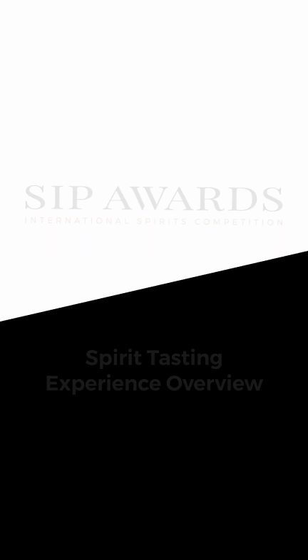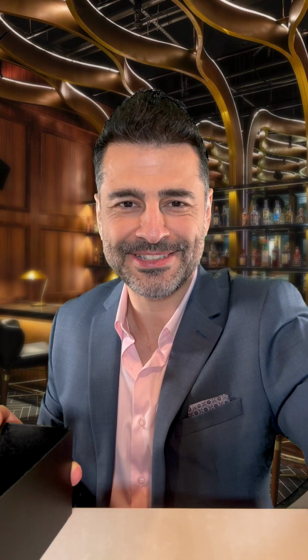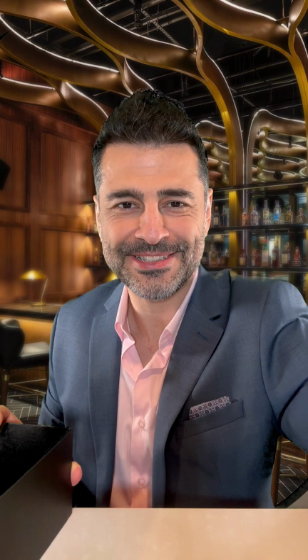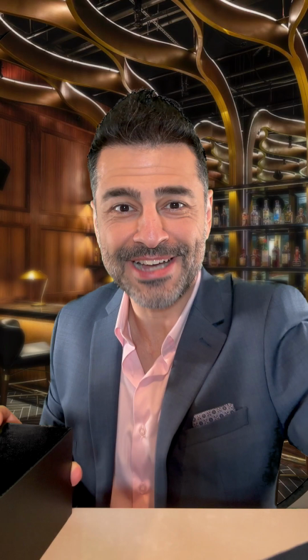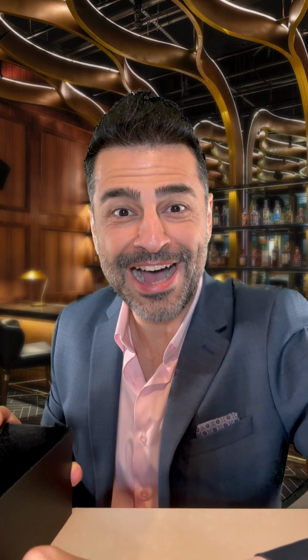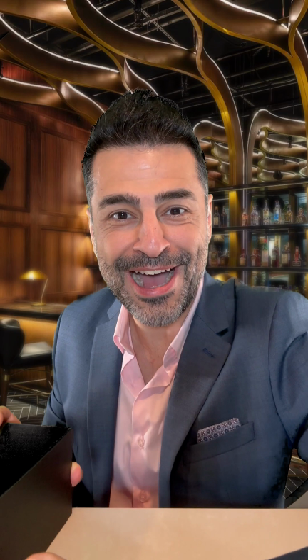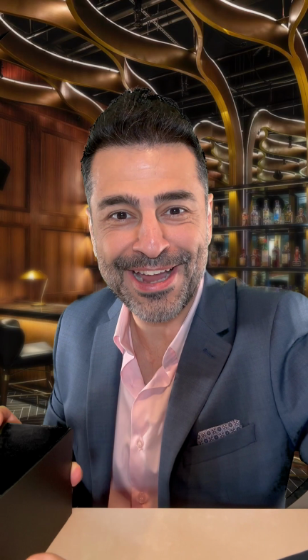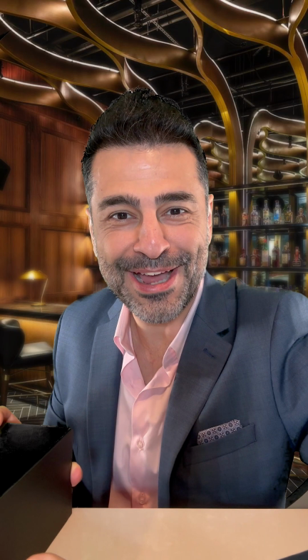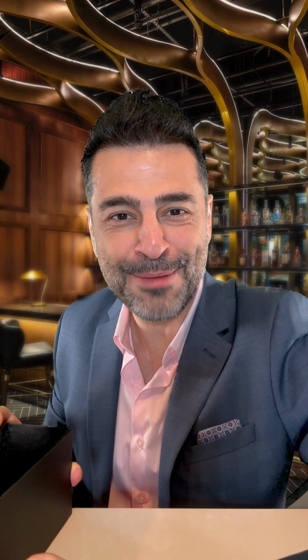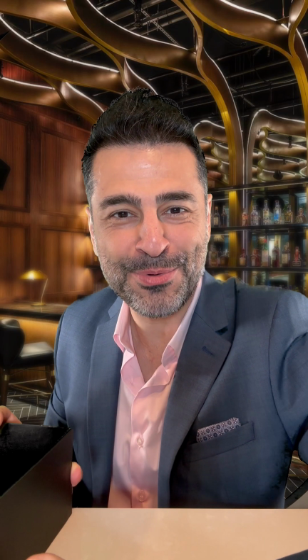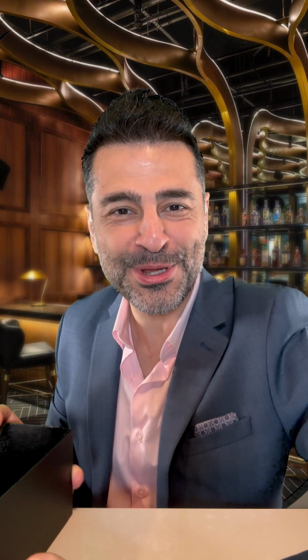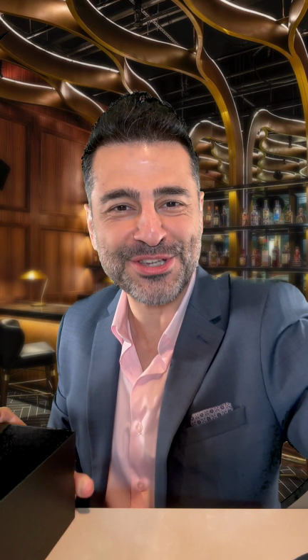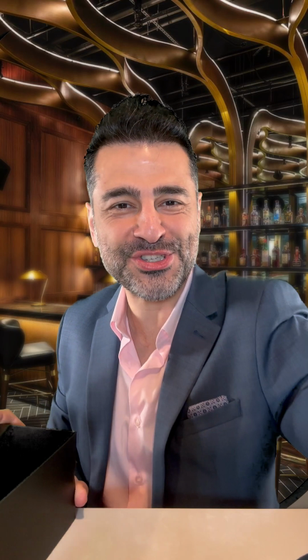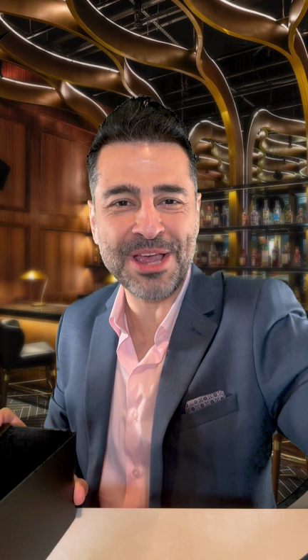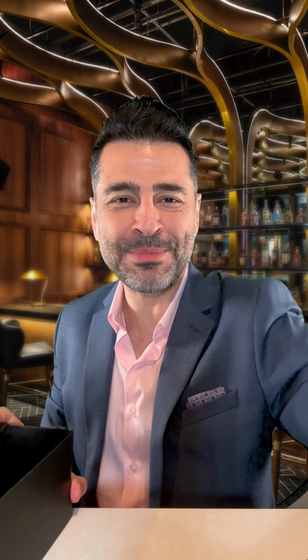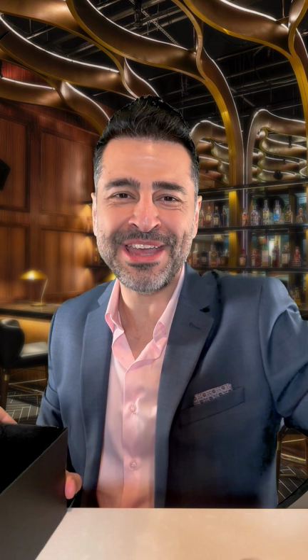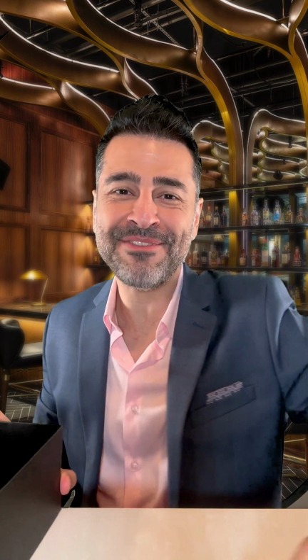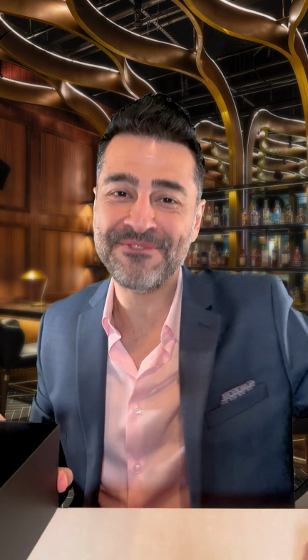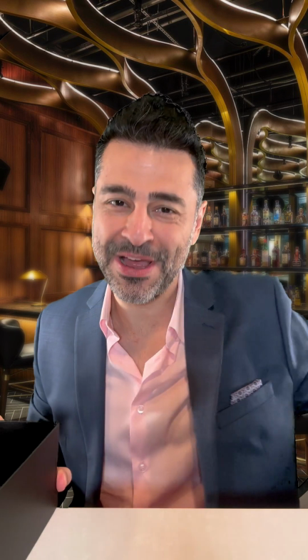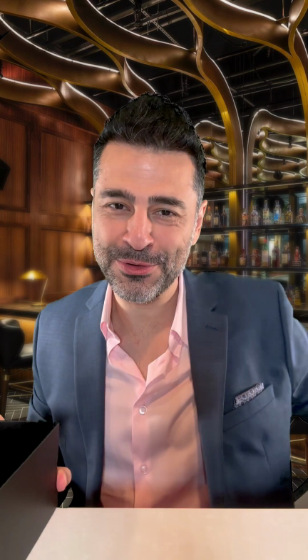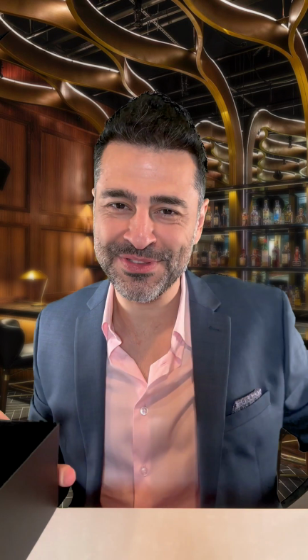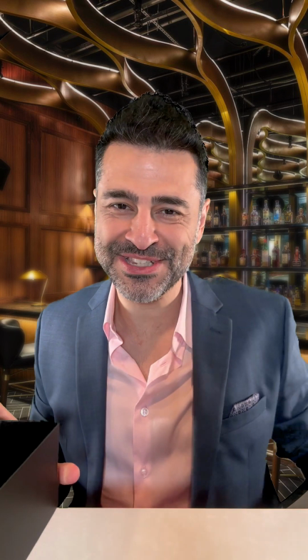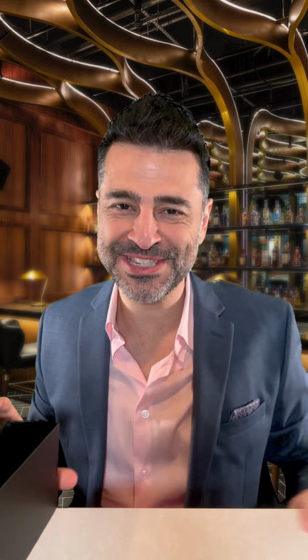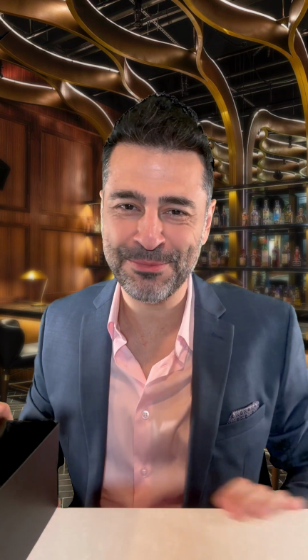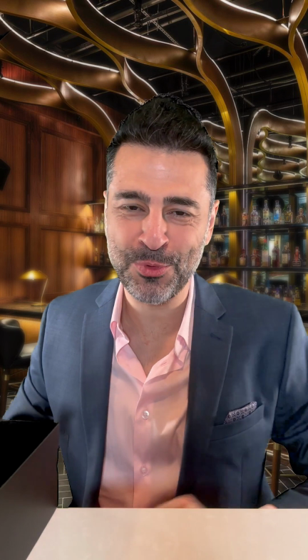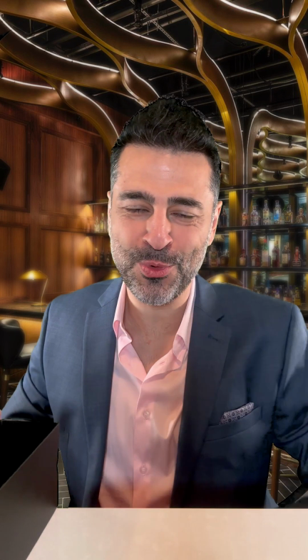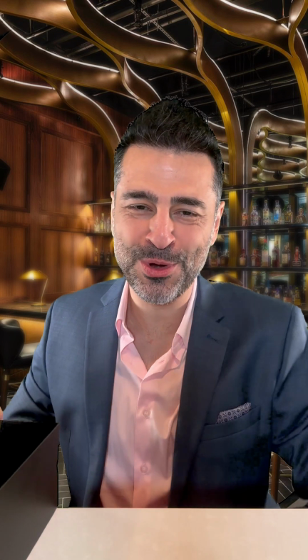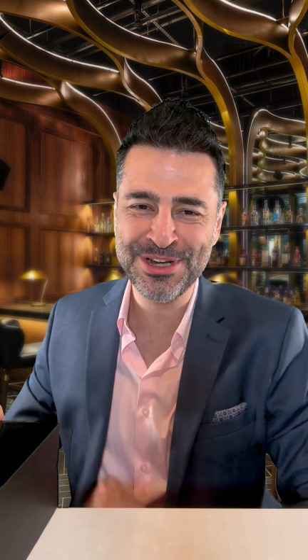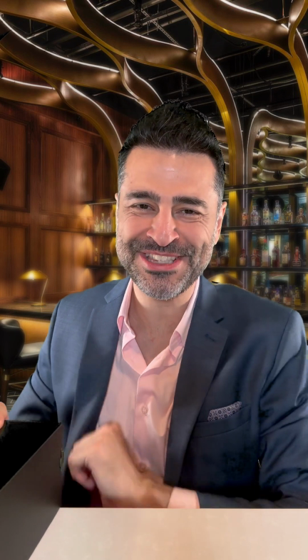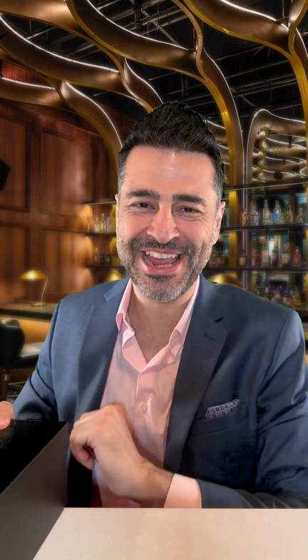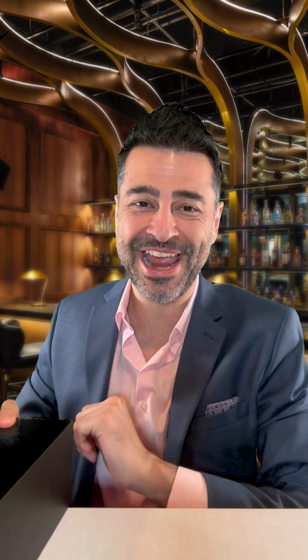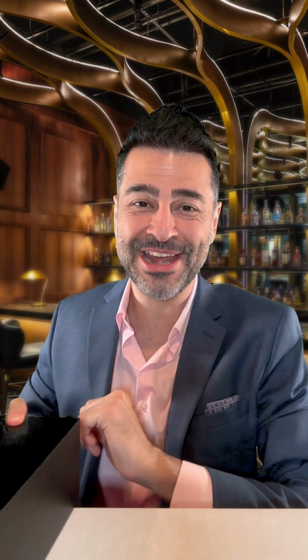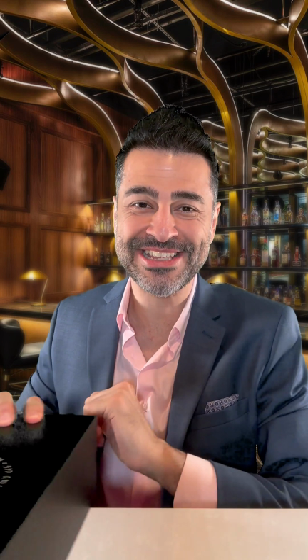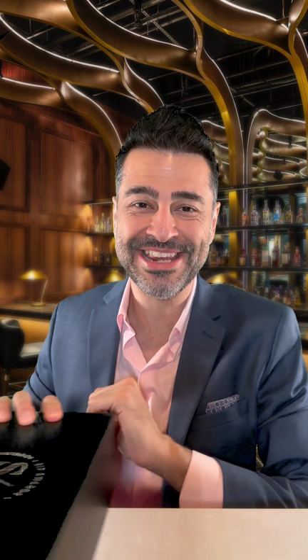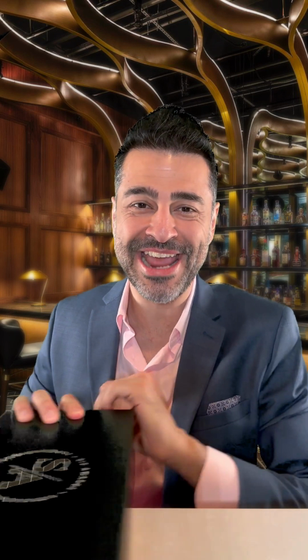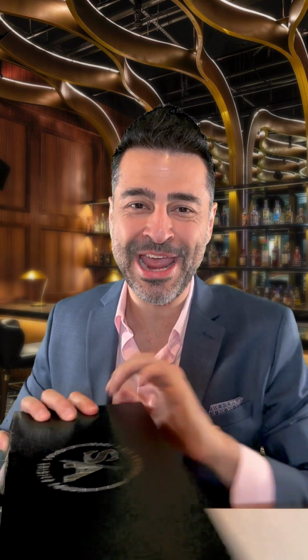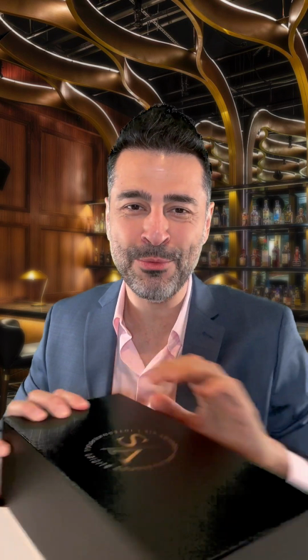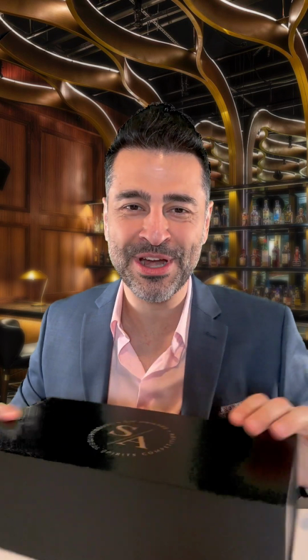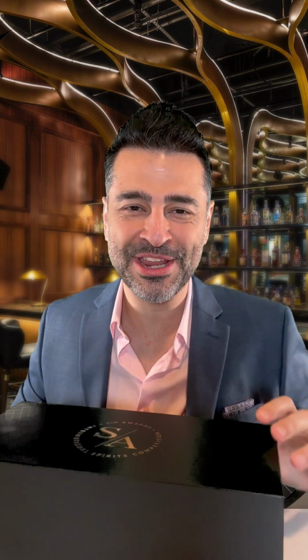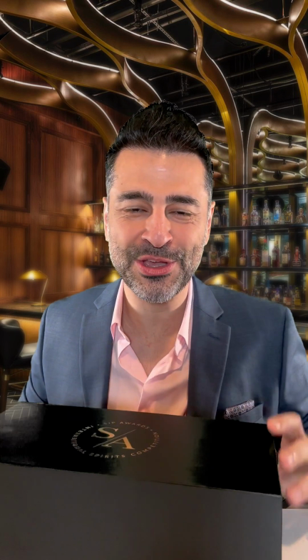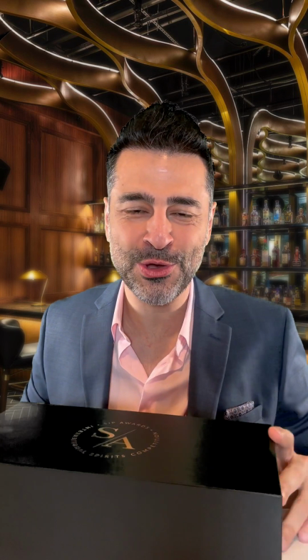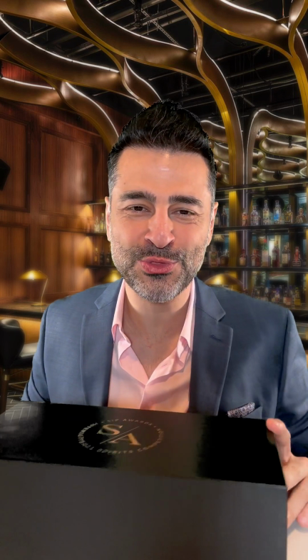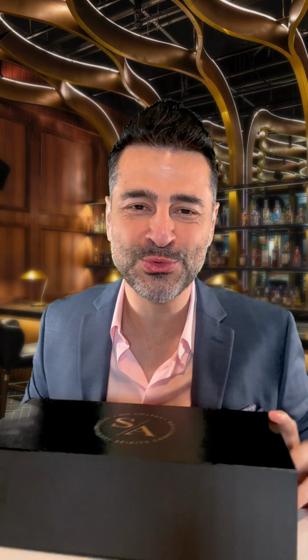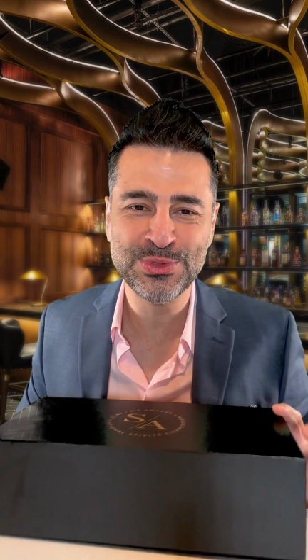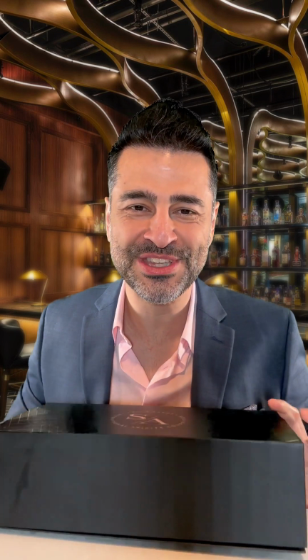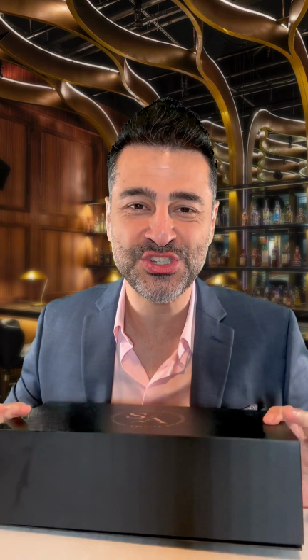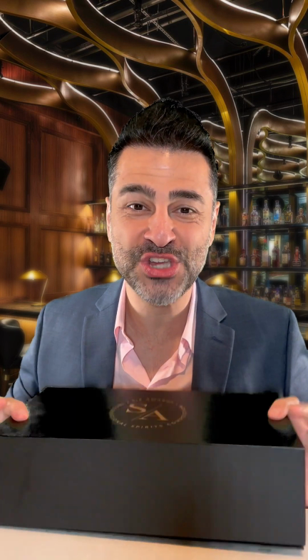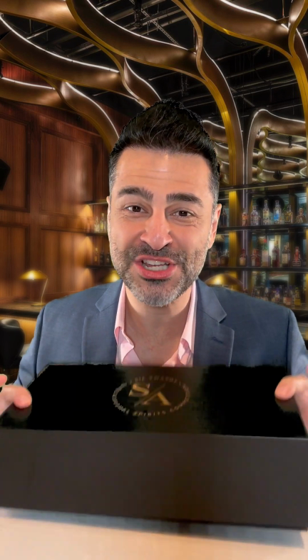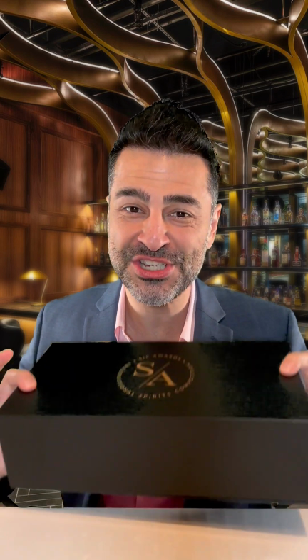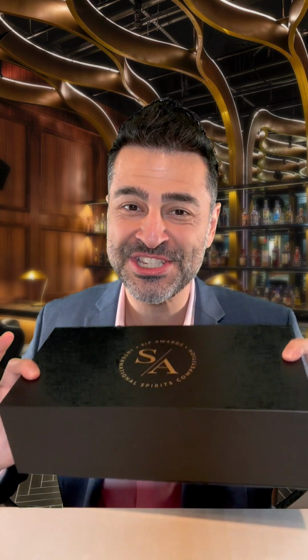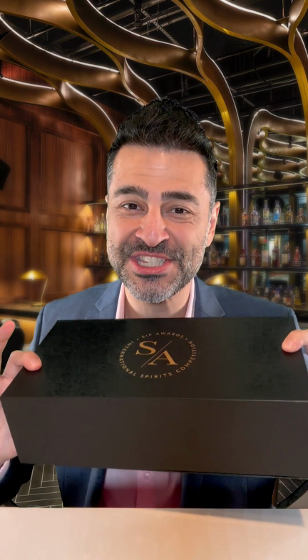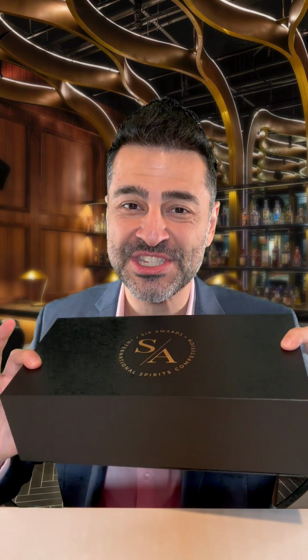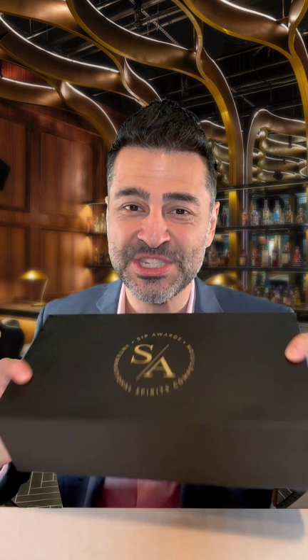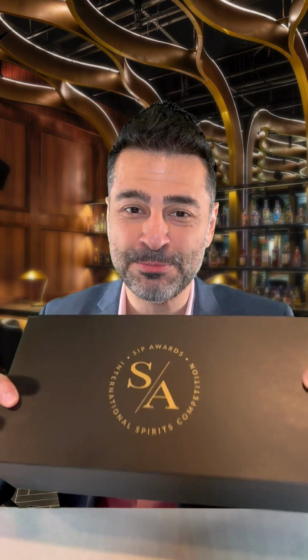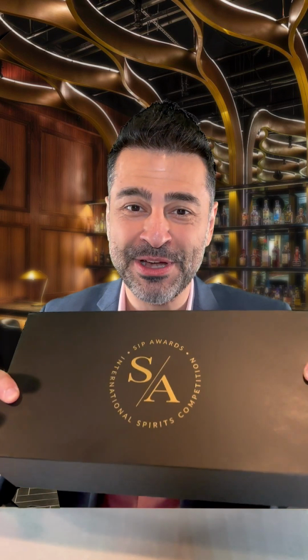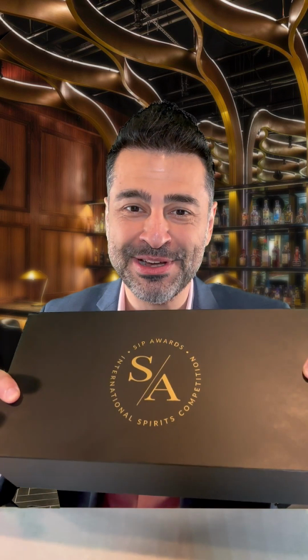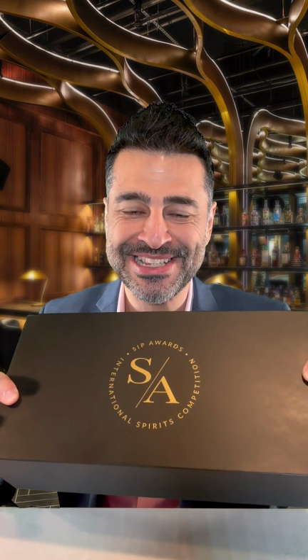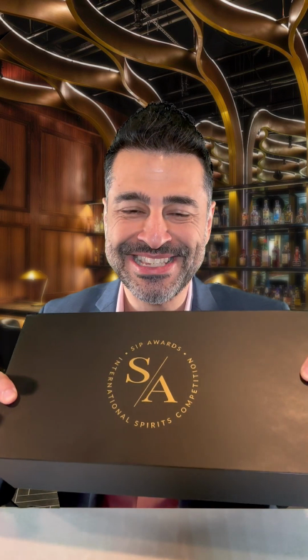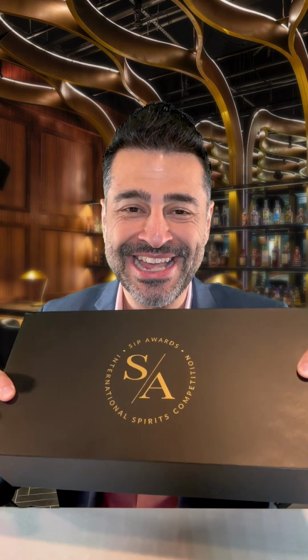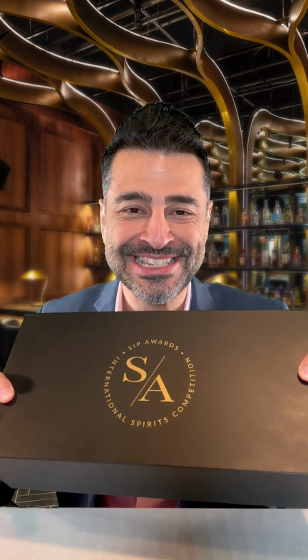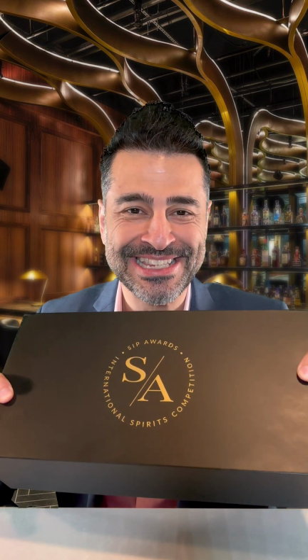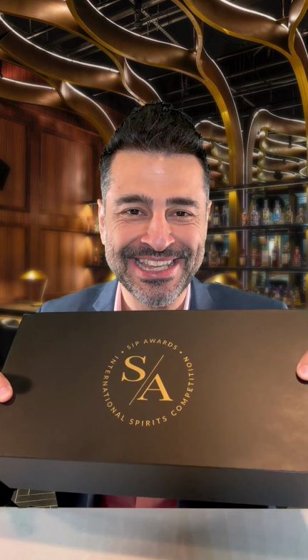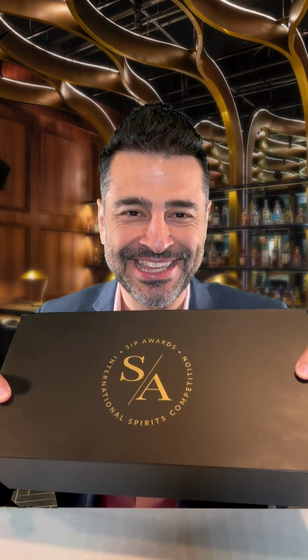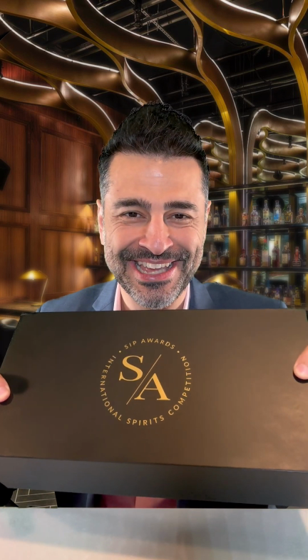Hi, I'm Puyi Hashemi, founder of the SIP Awards, and today we're going to go through the Judges Spirit Tasting Kit.